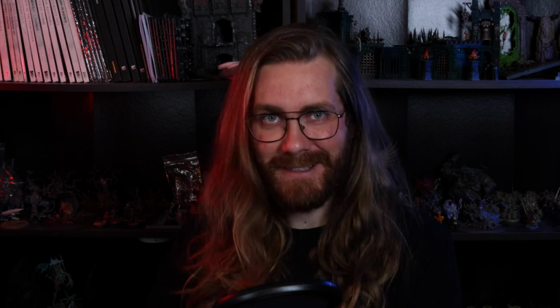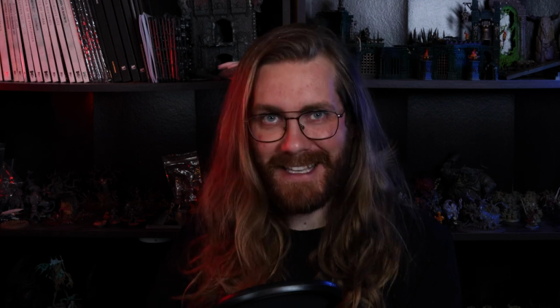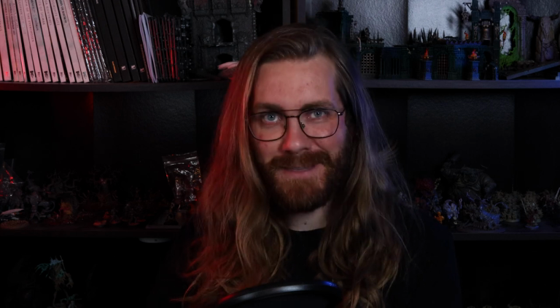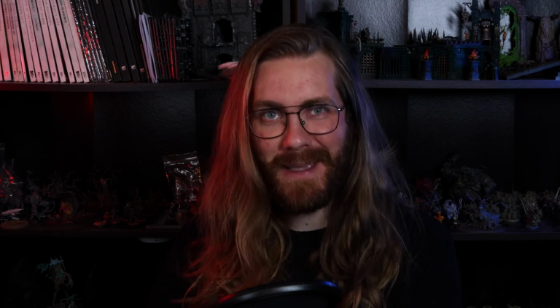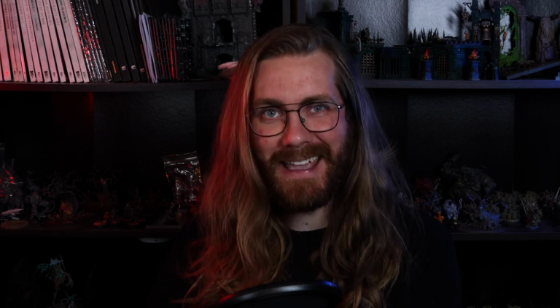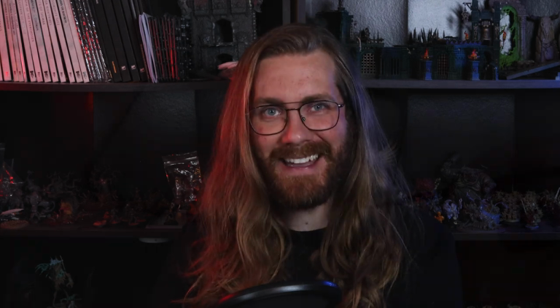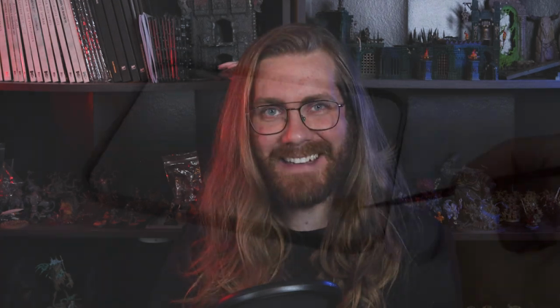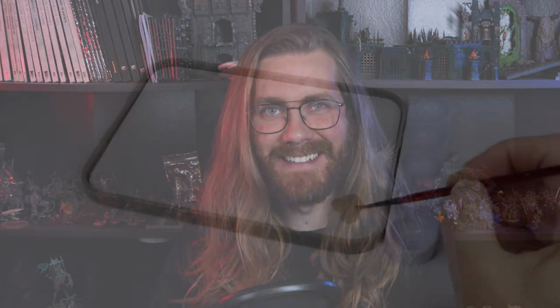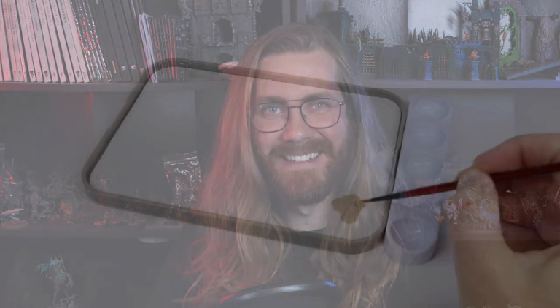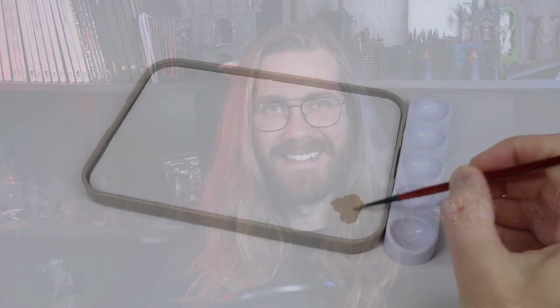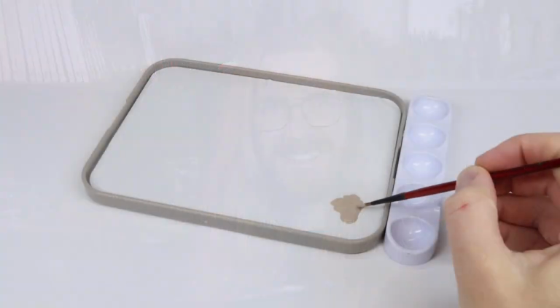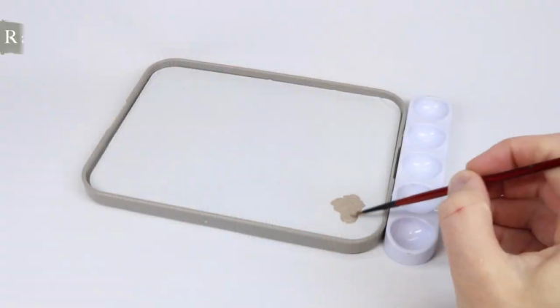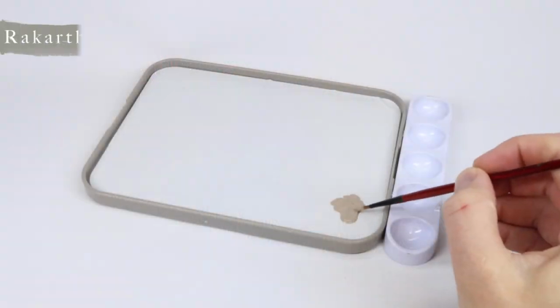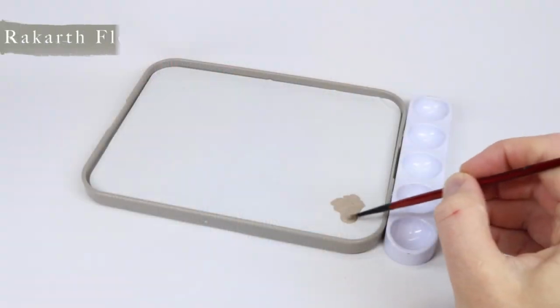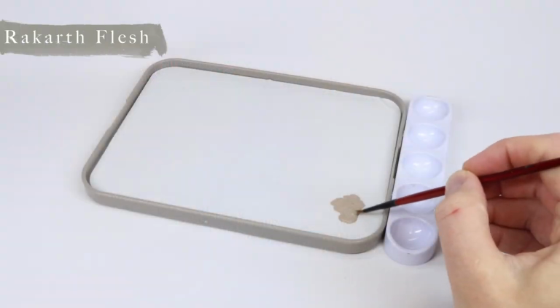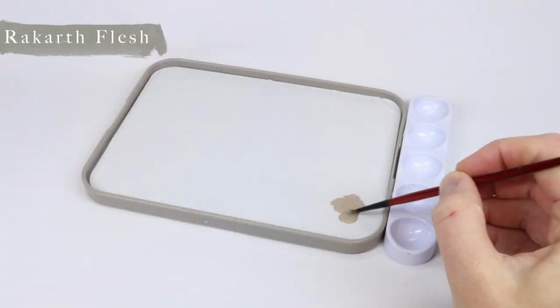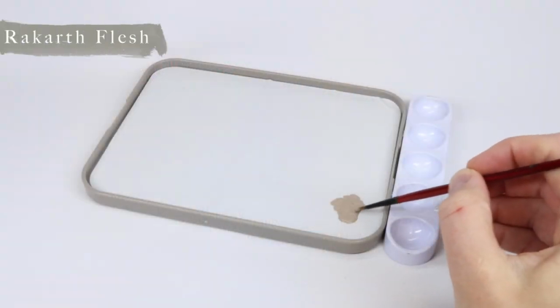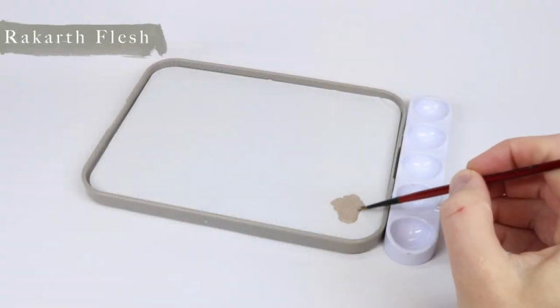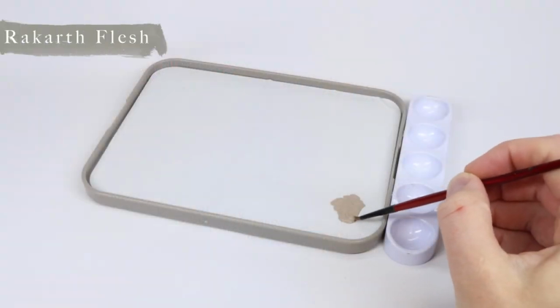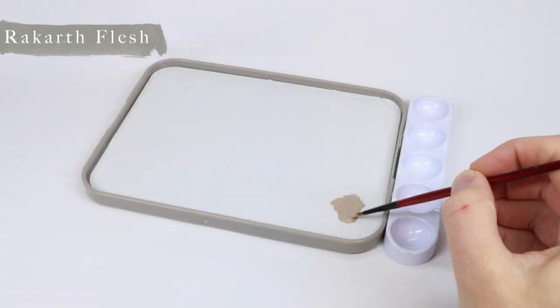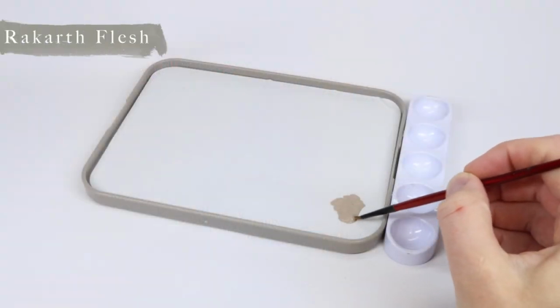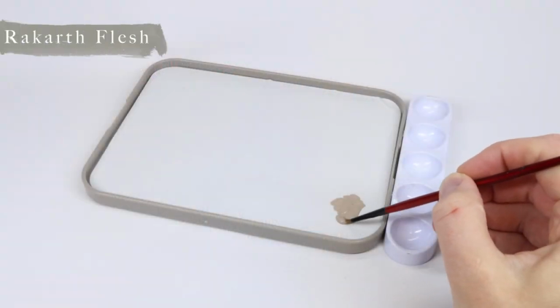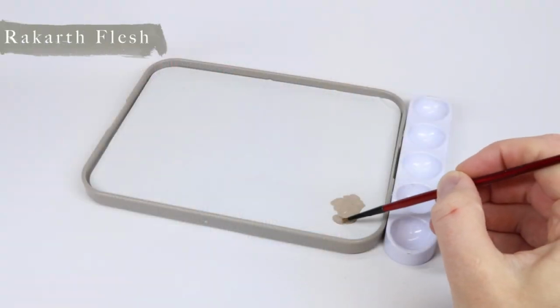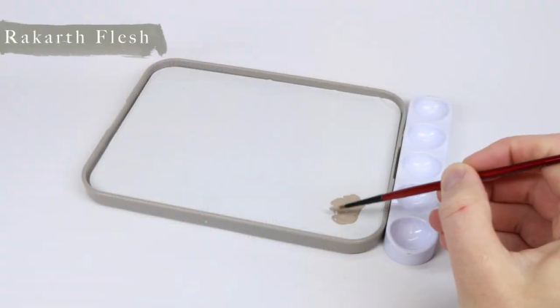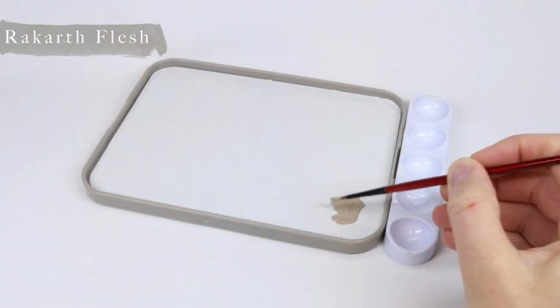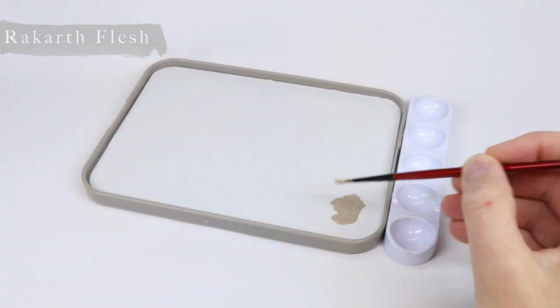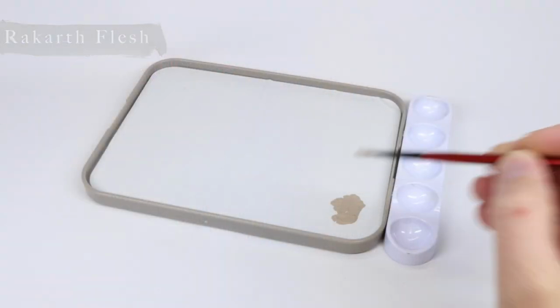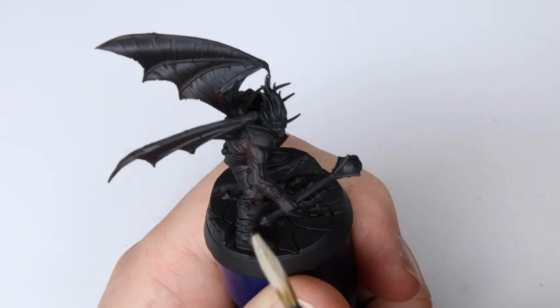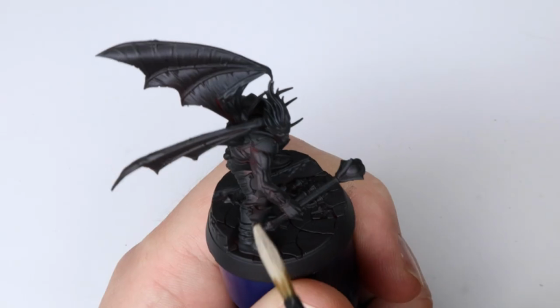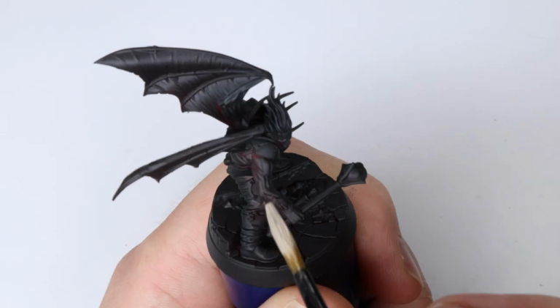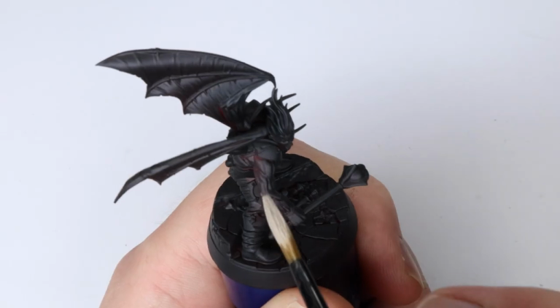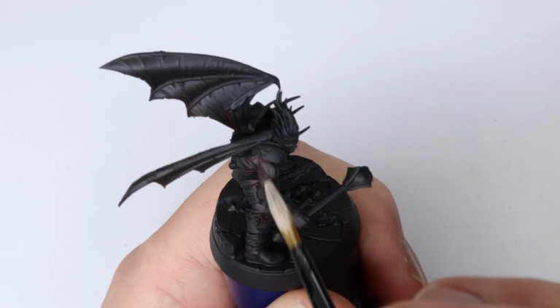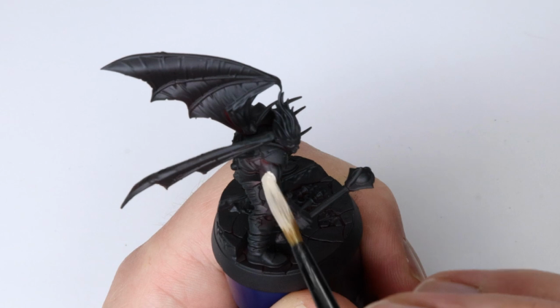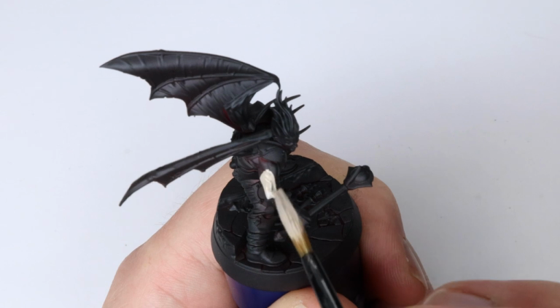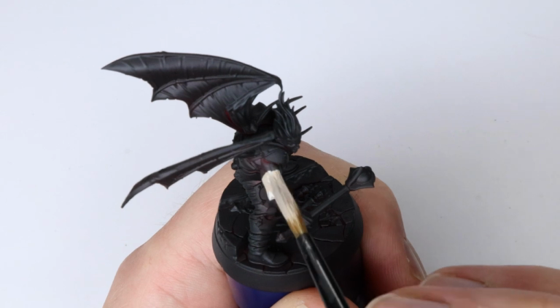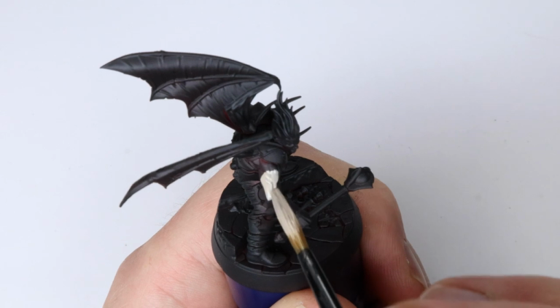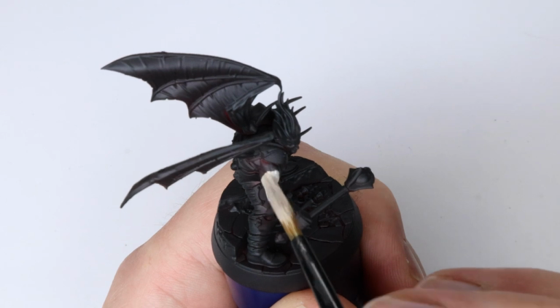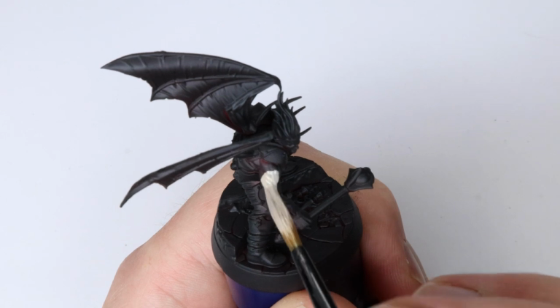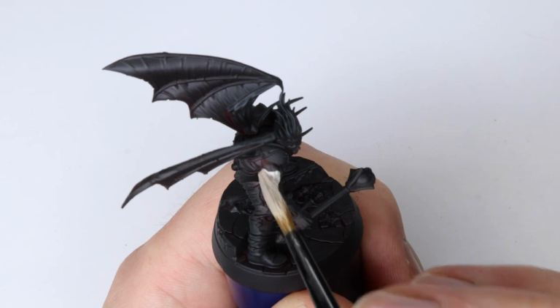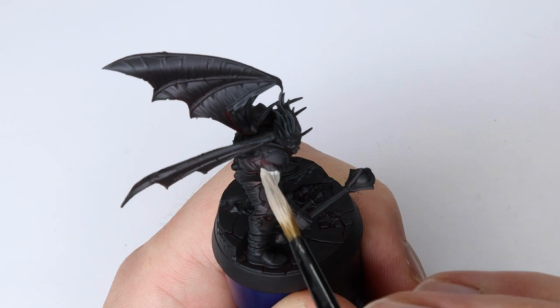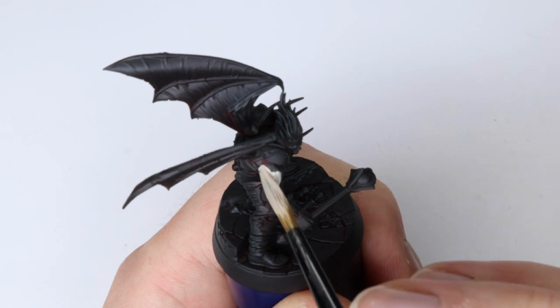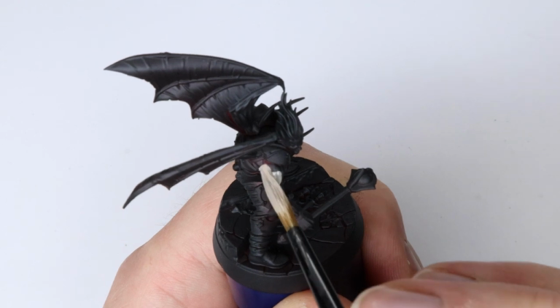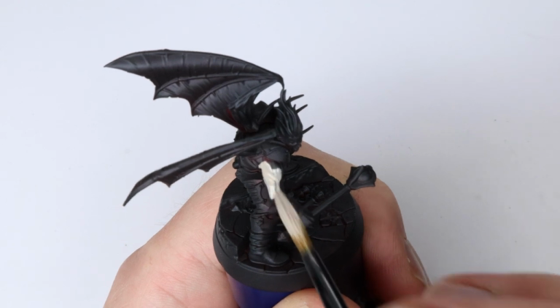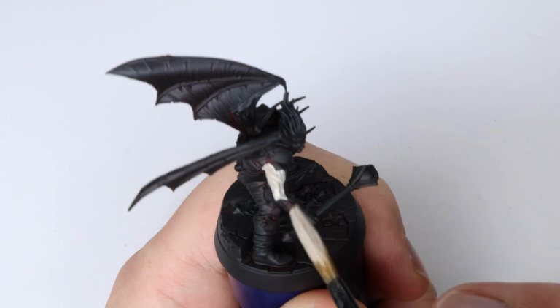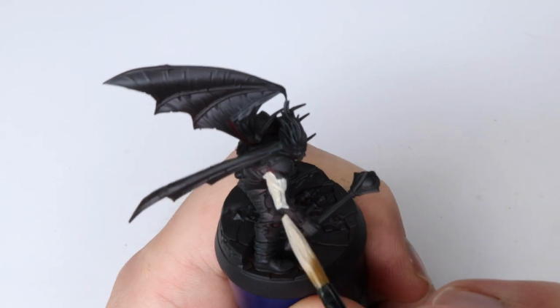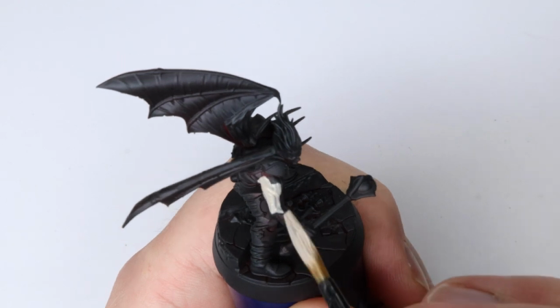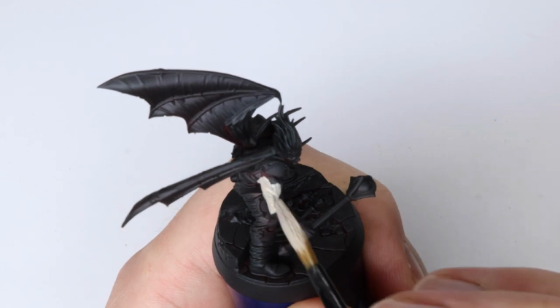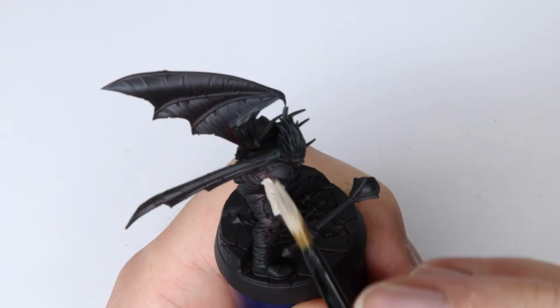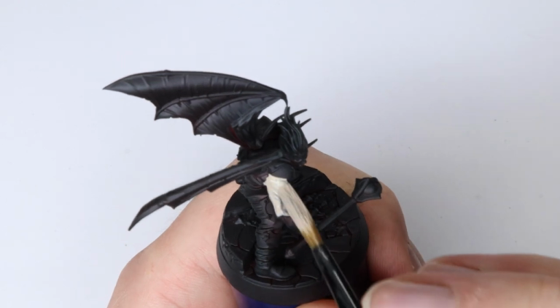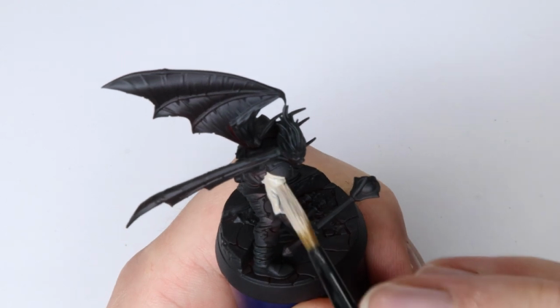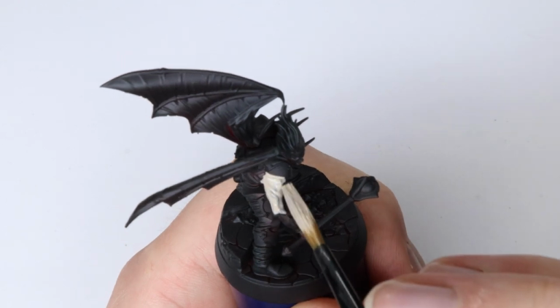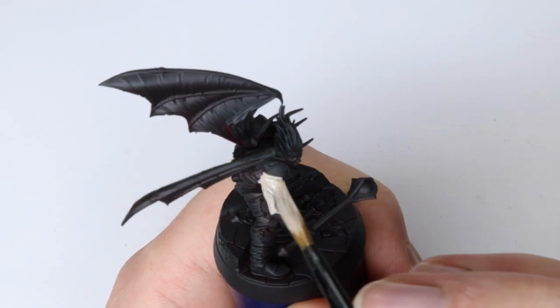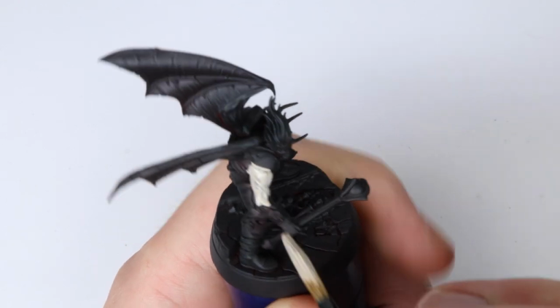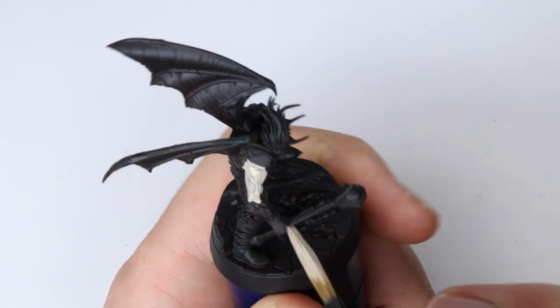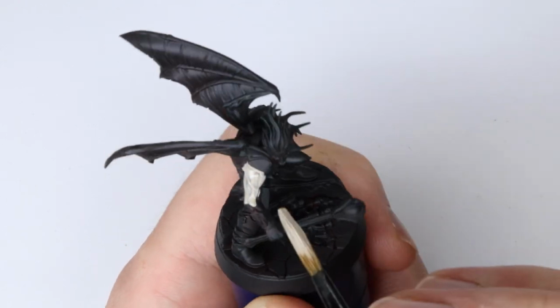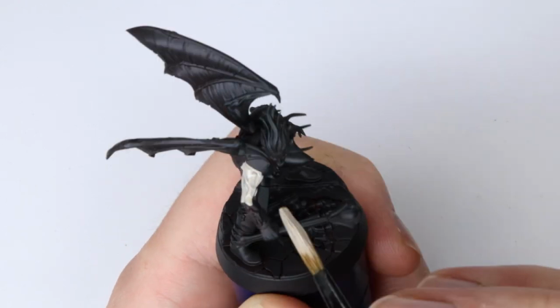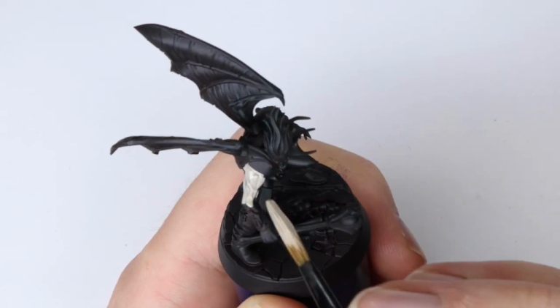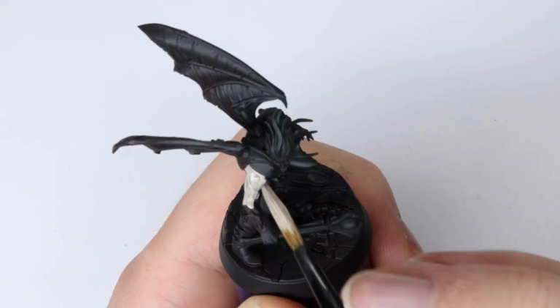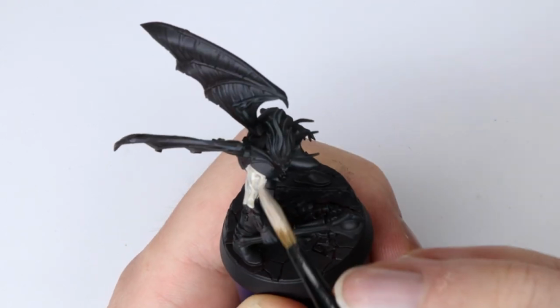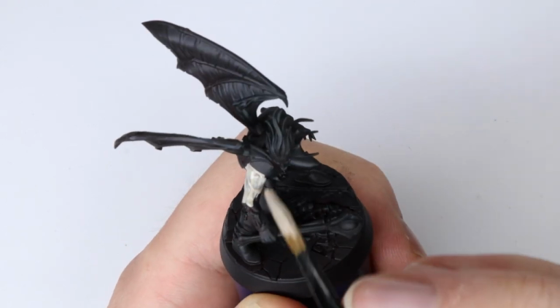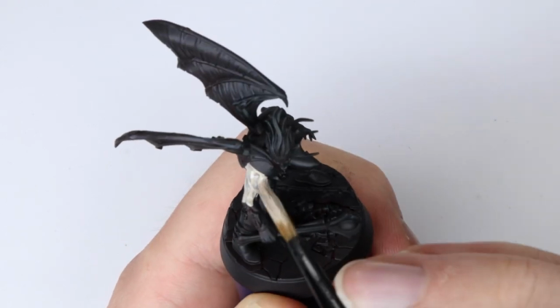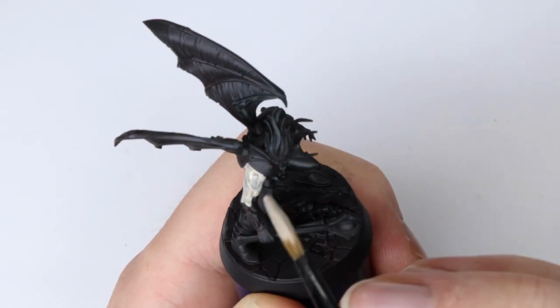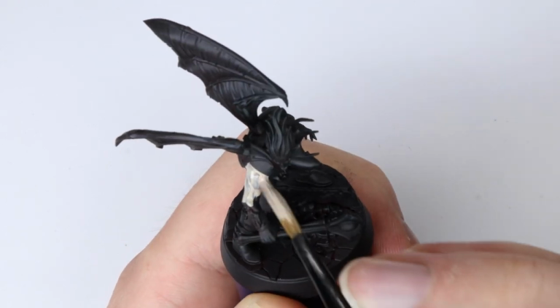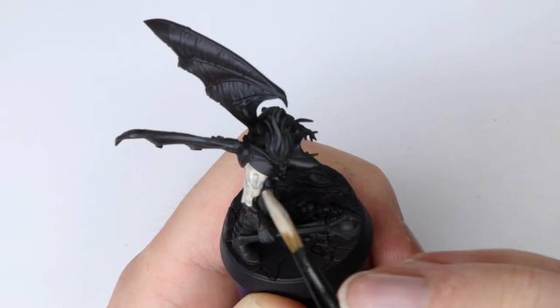Let's begin. Step 1 is to coat your skin with Rackhard Flesh. I did a few thin layers not to lose details.